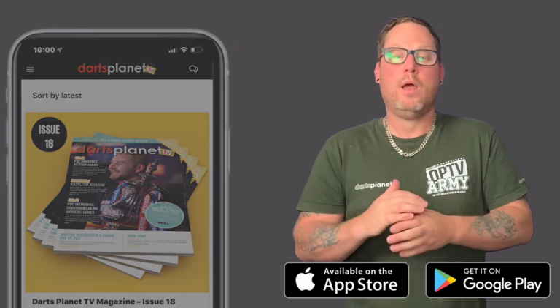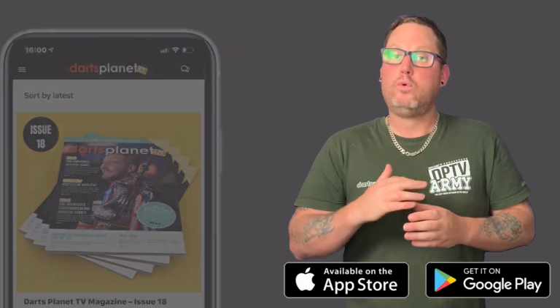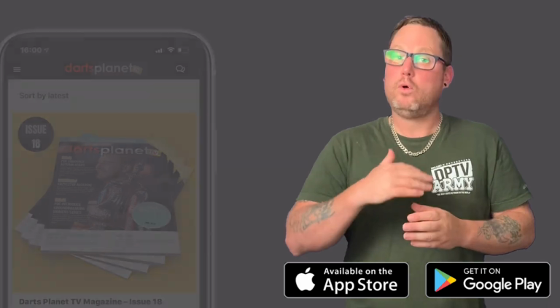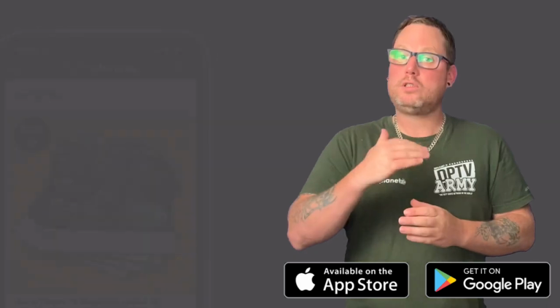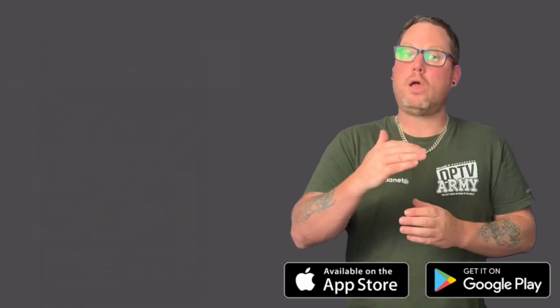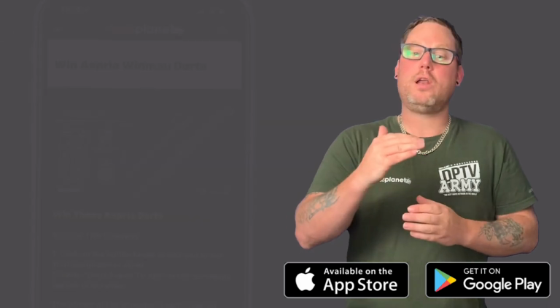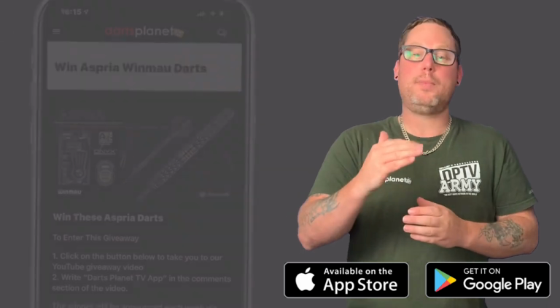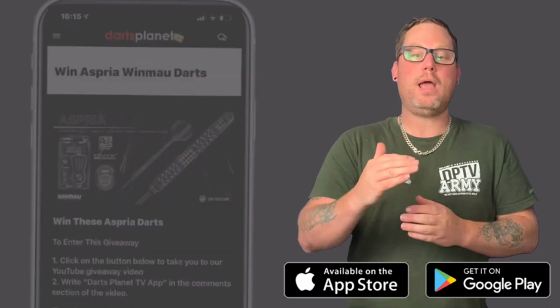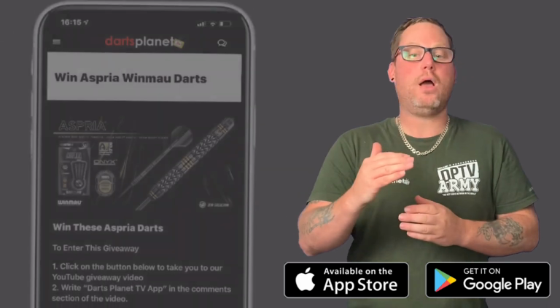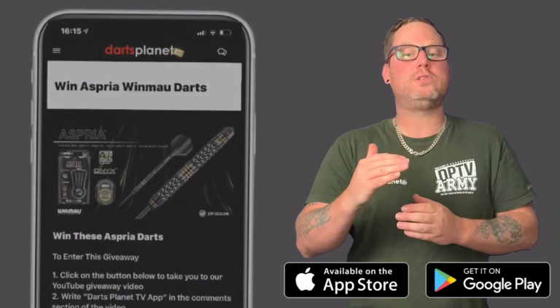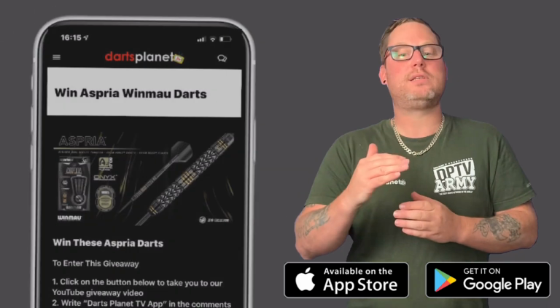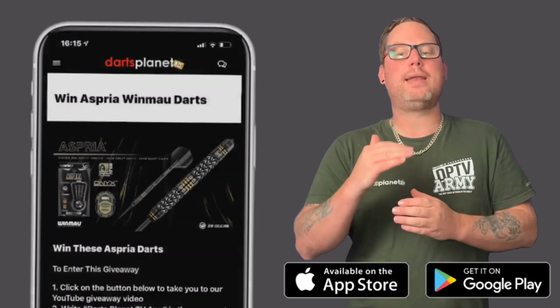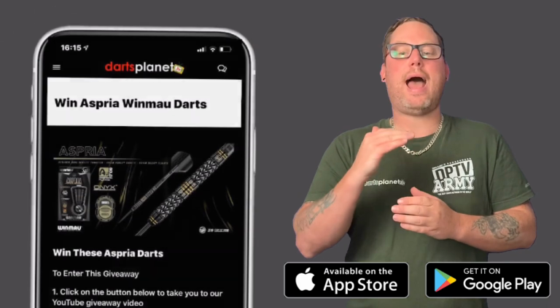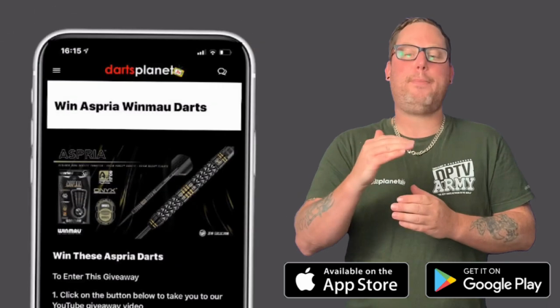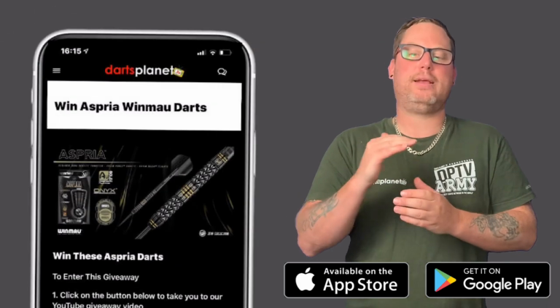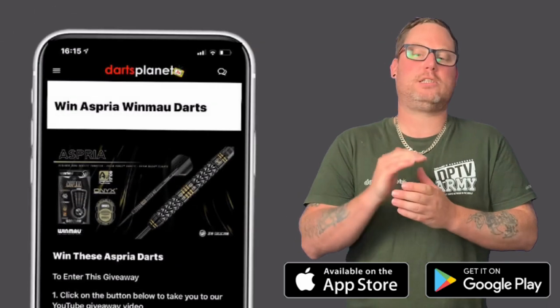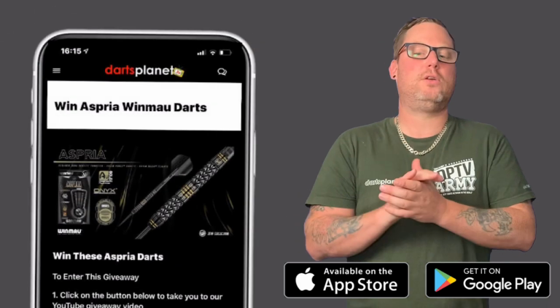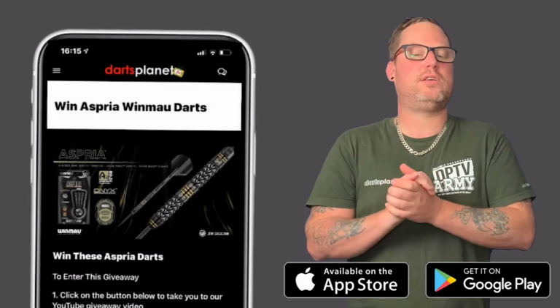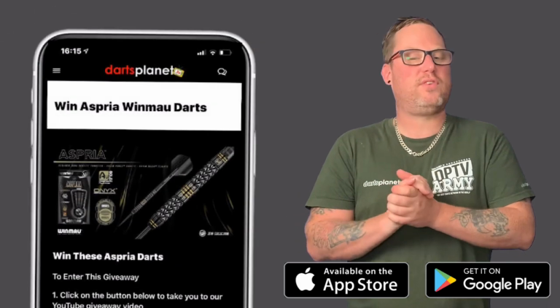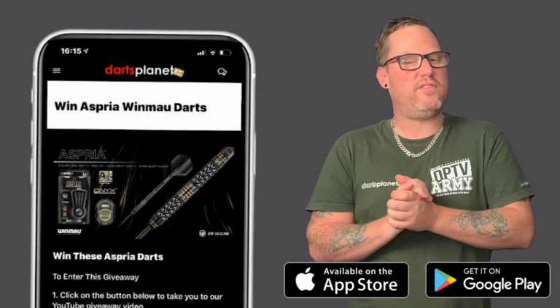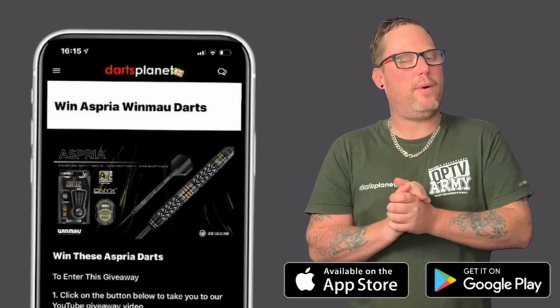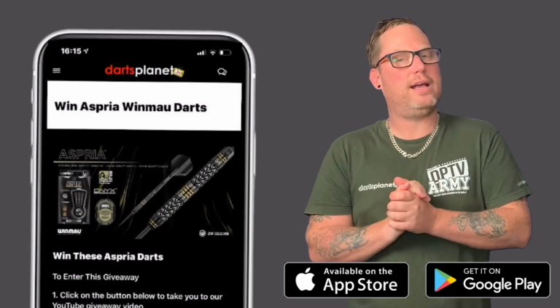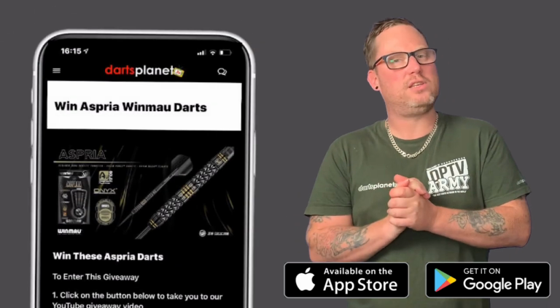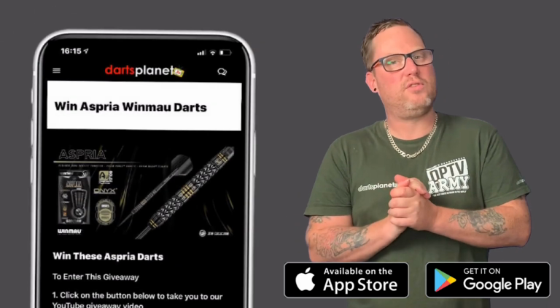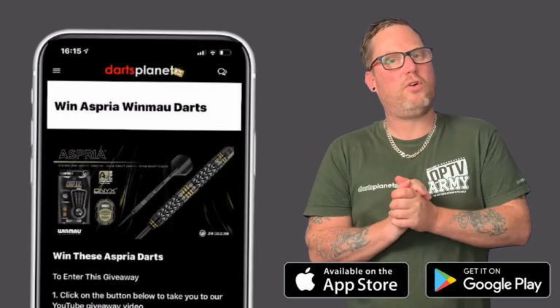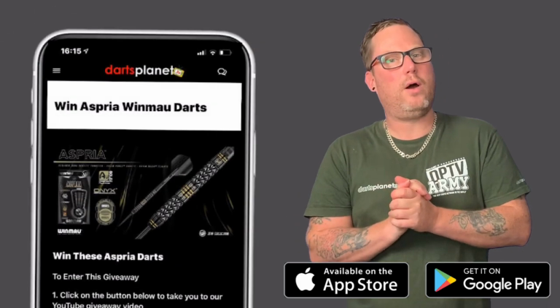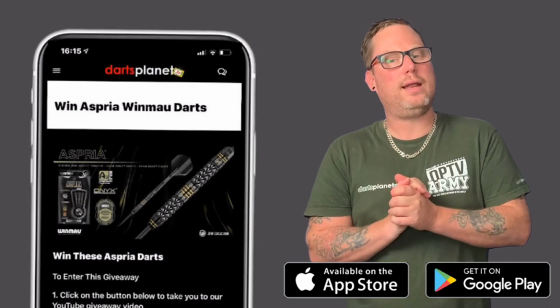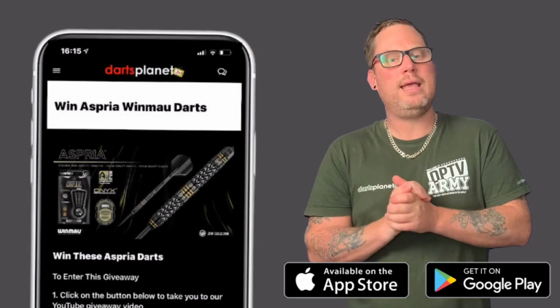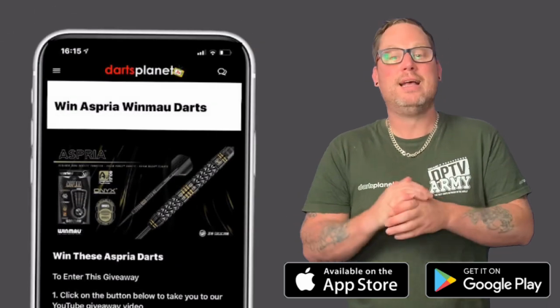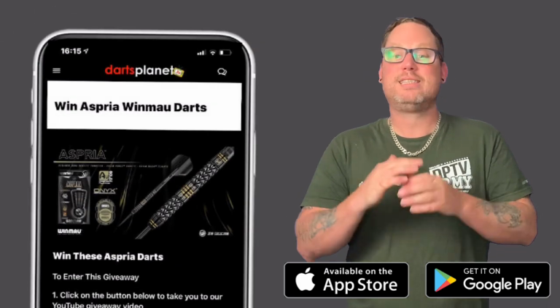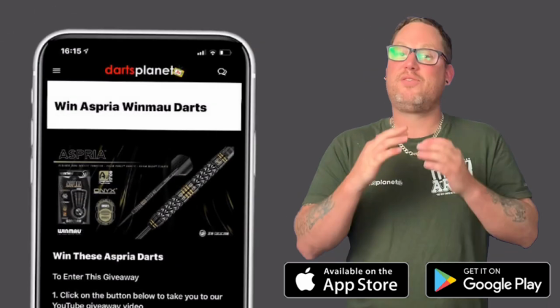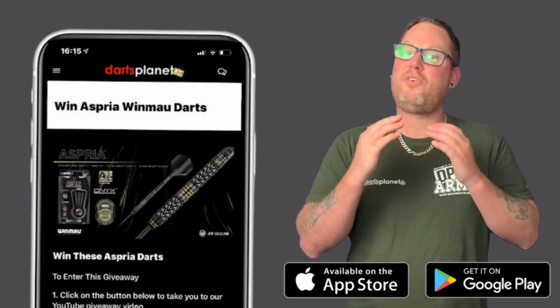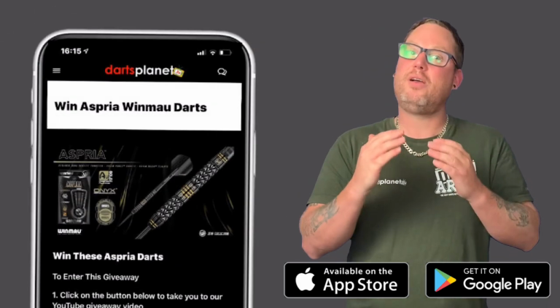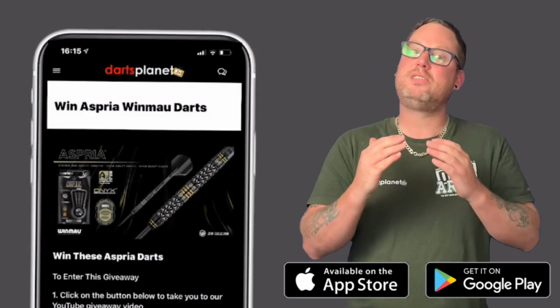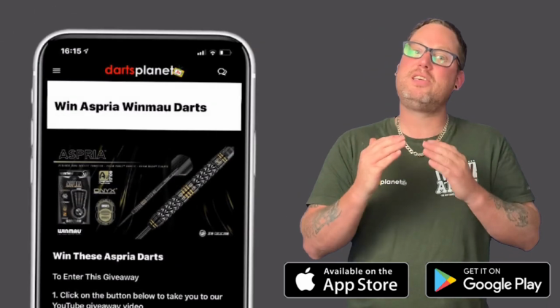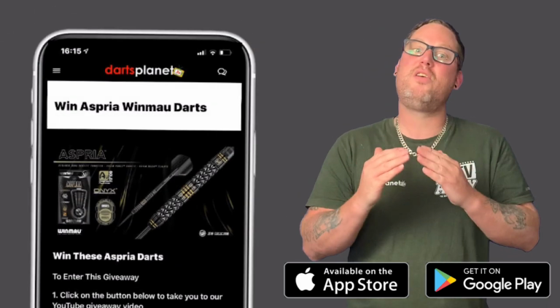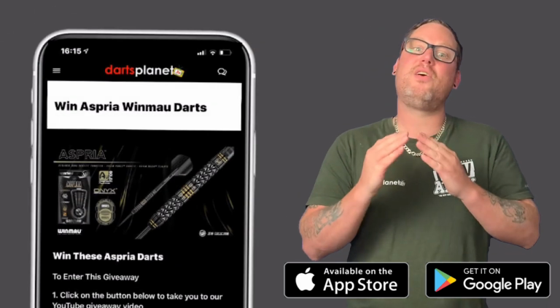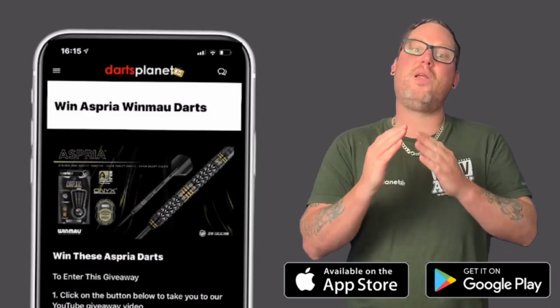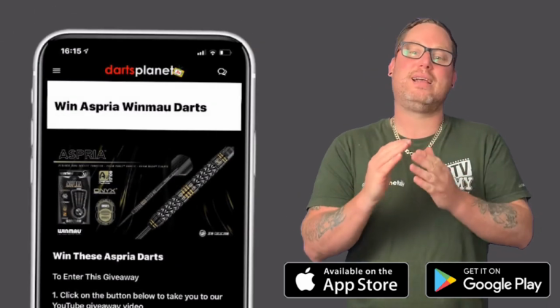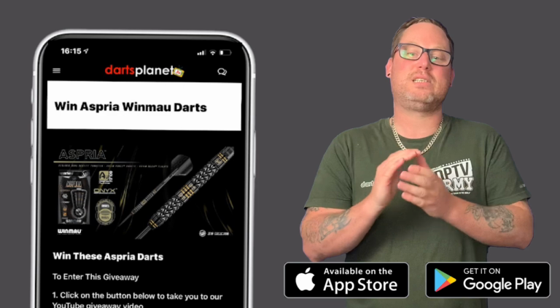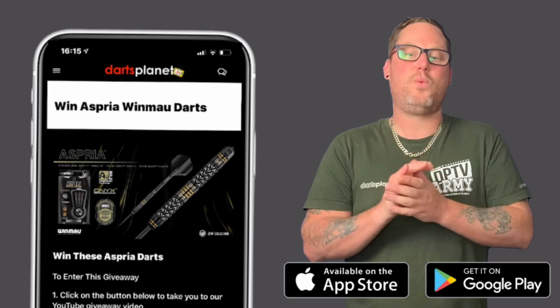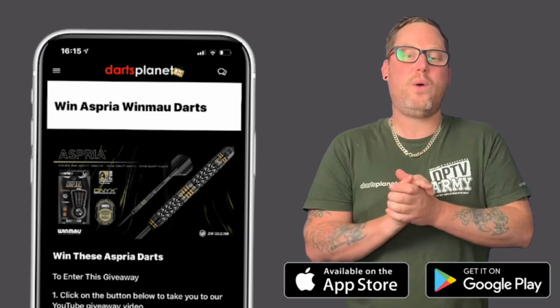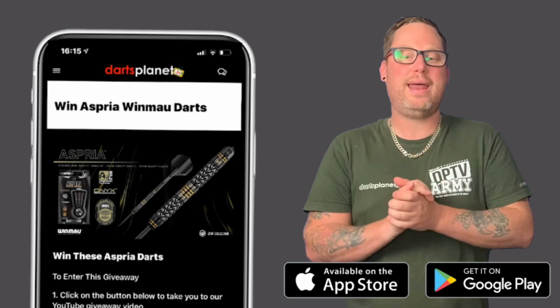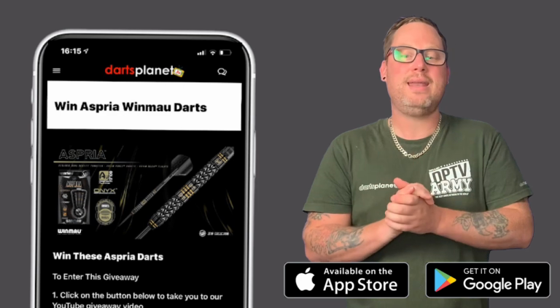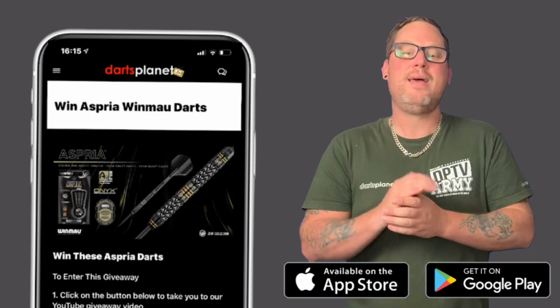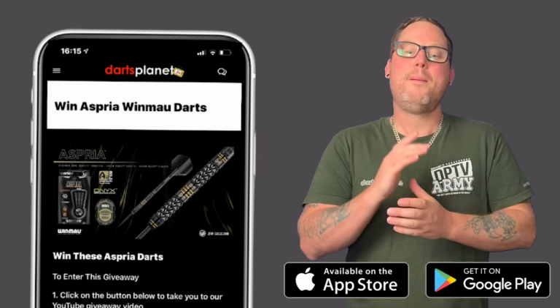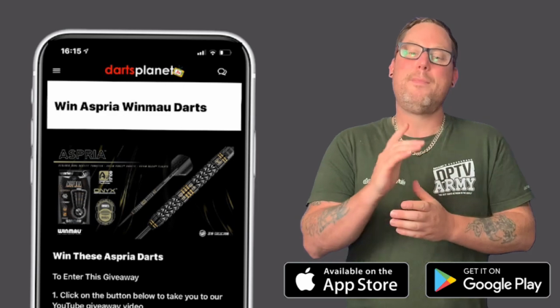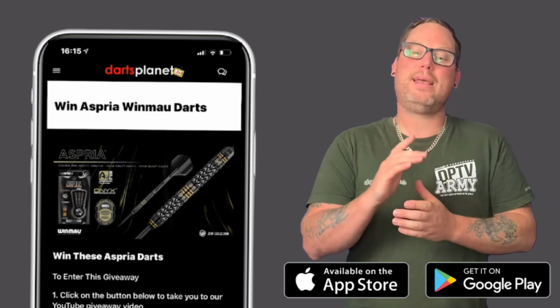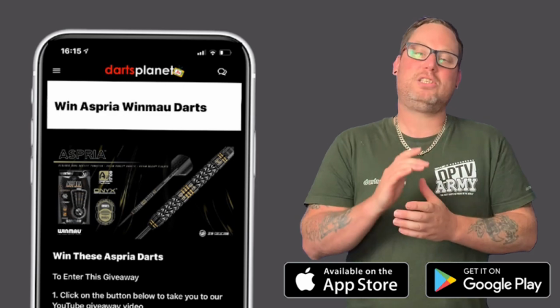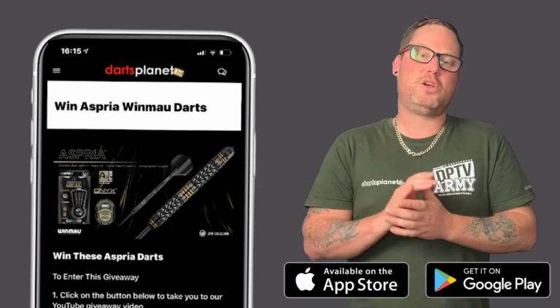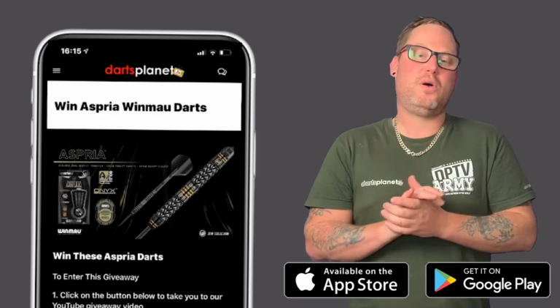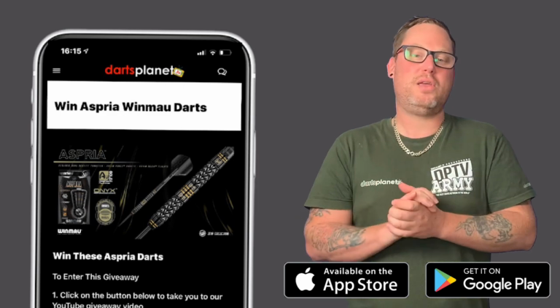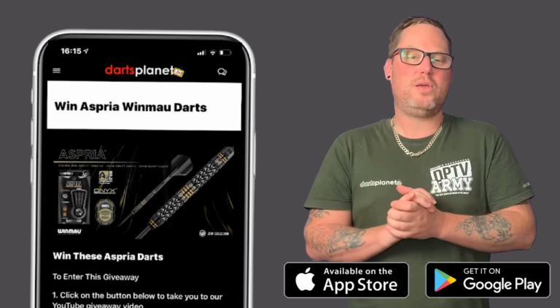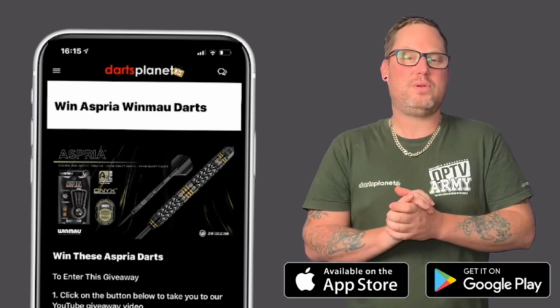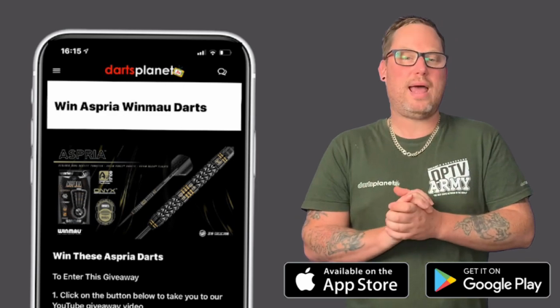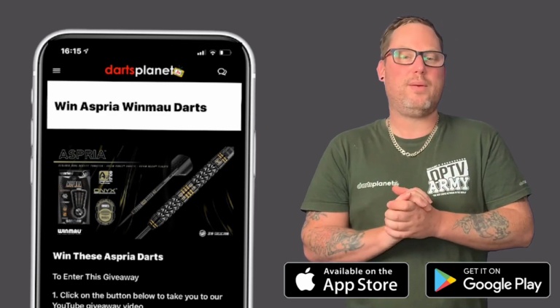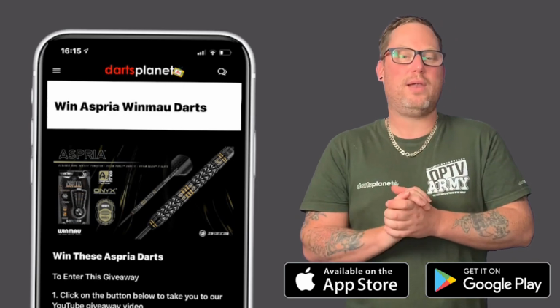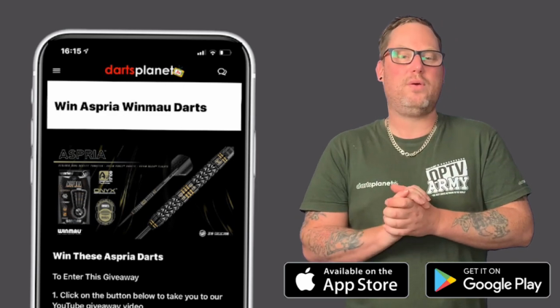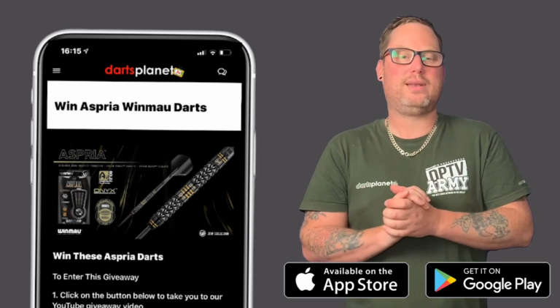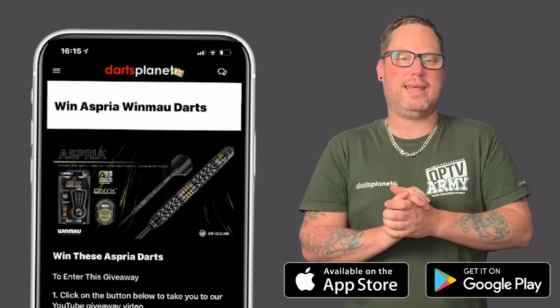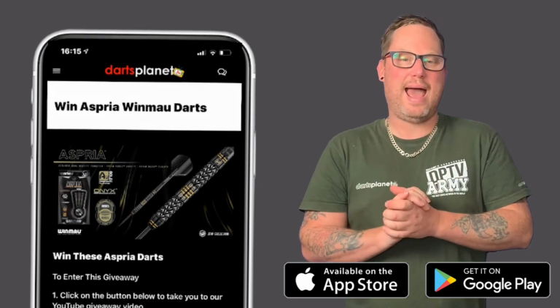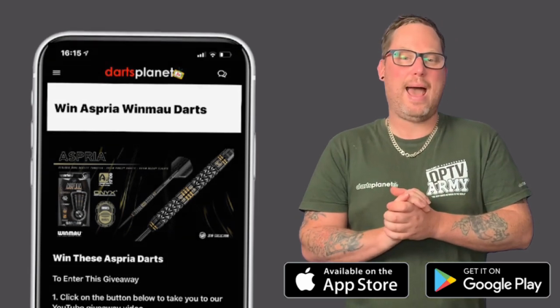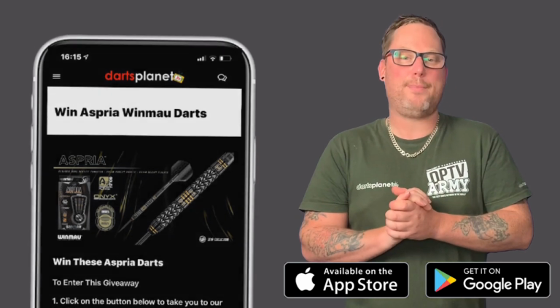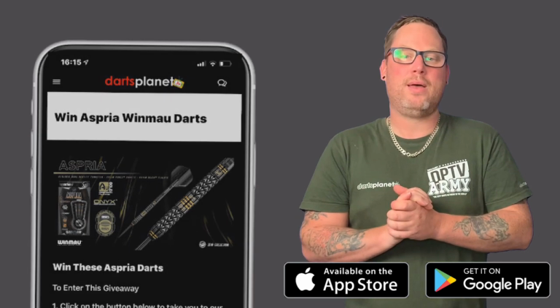We're also going to be hosting app-exclusive giveaways on a Friday, so for those of you that like to win, make sure you download the app.